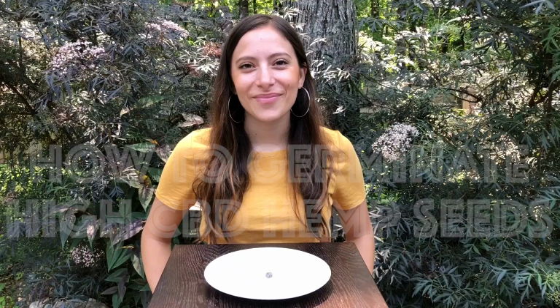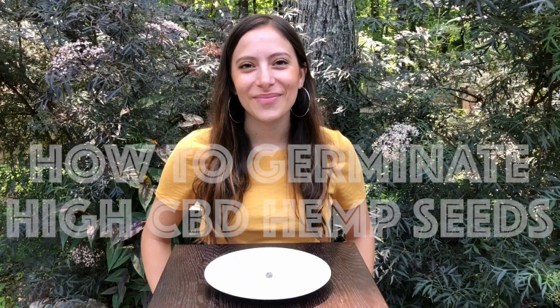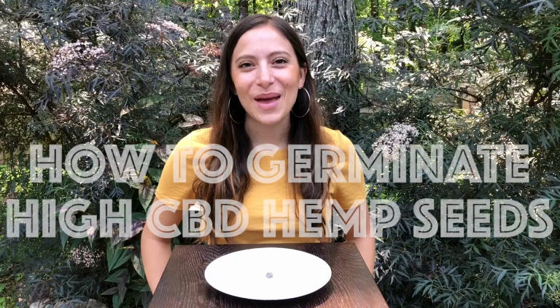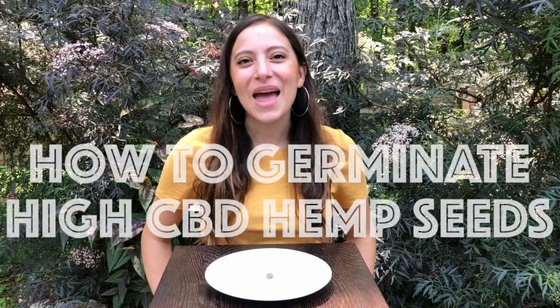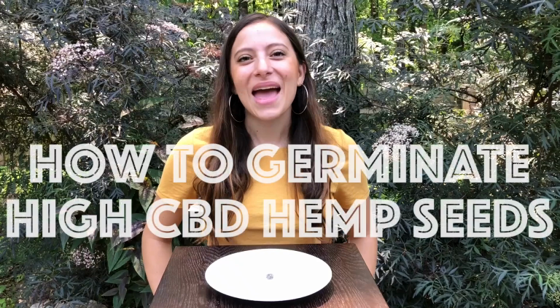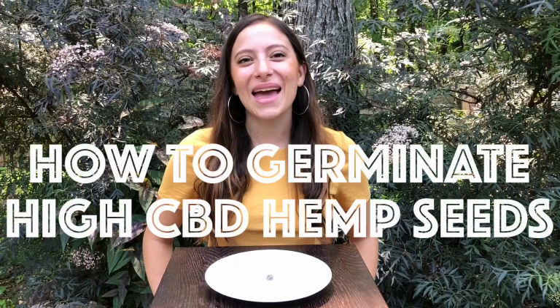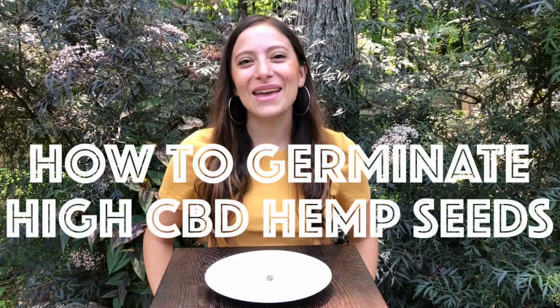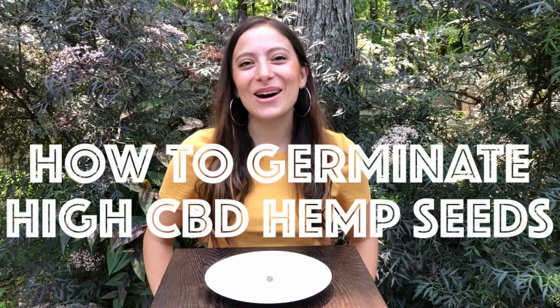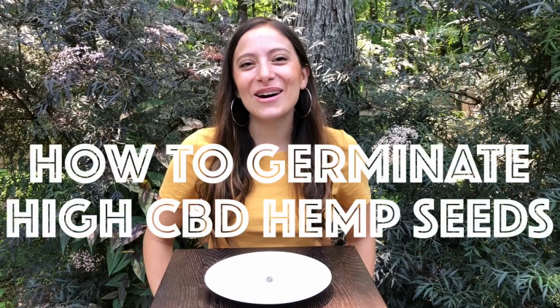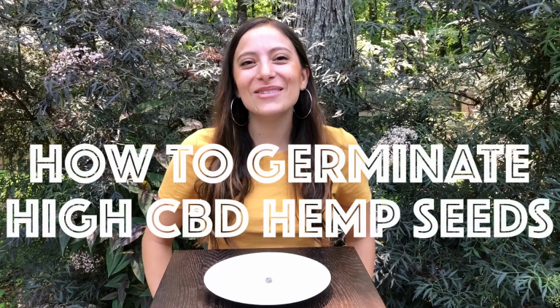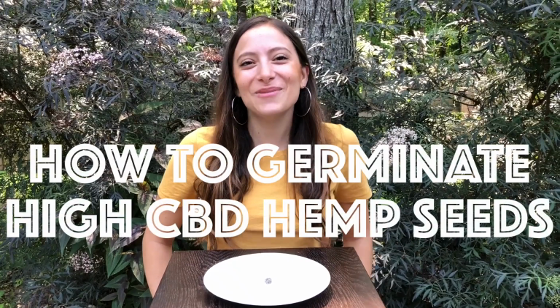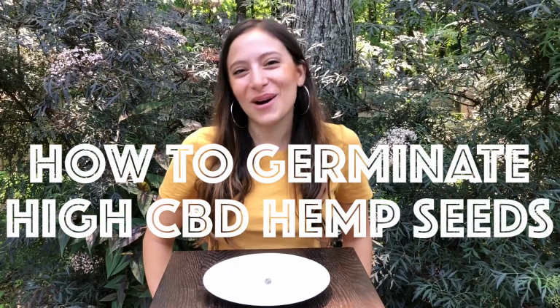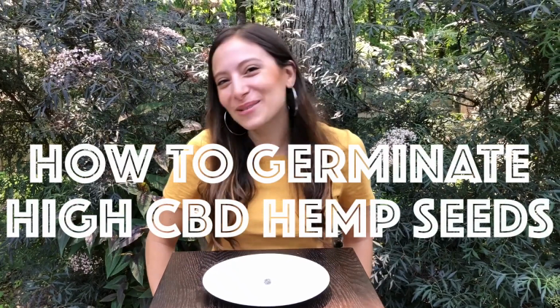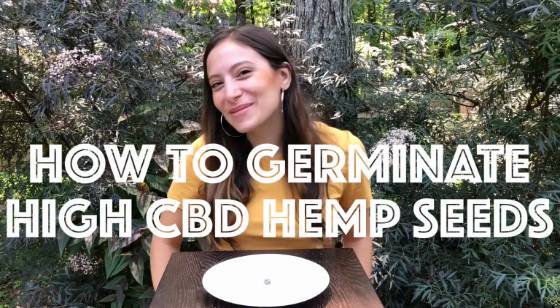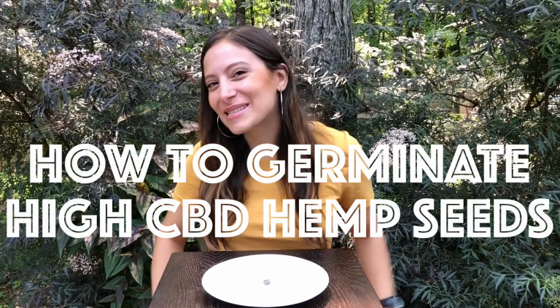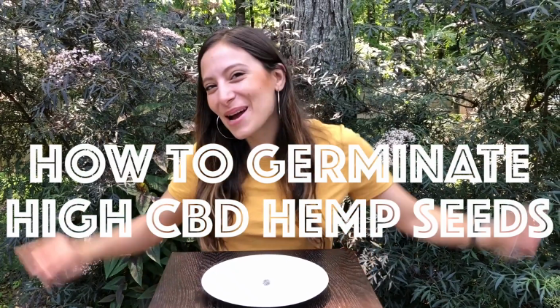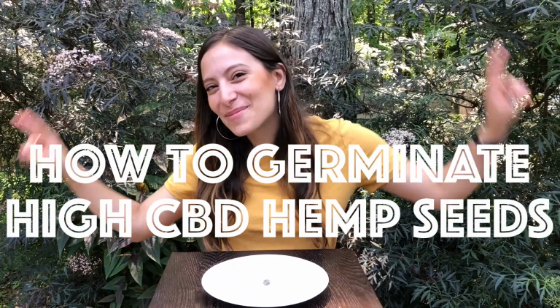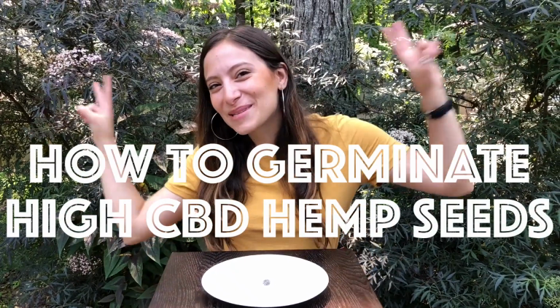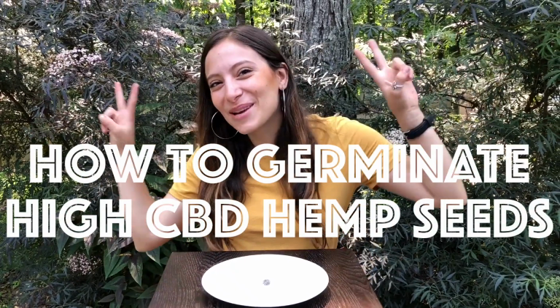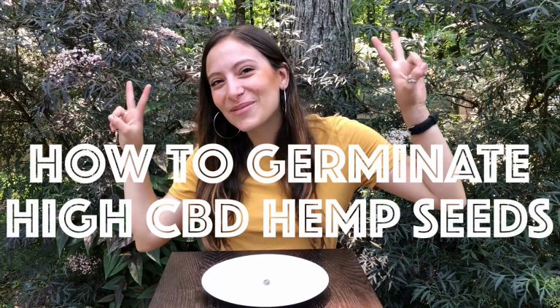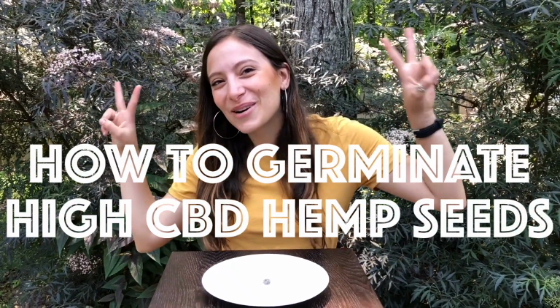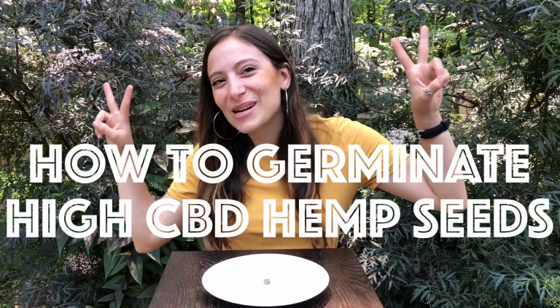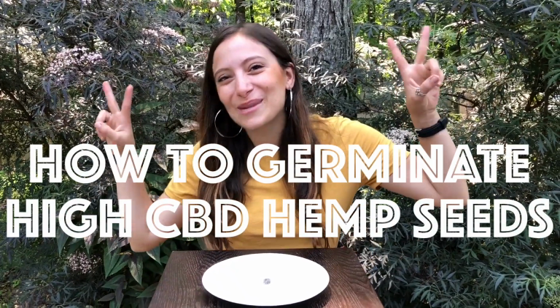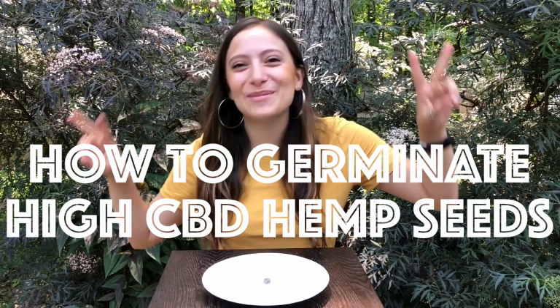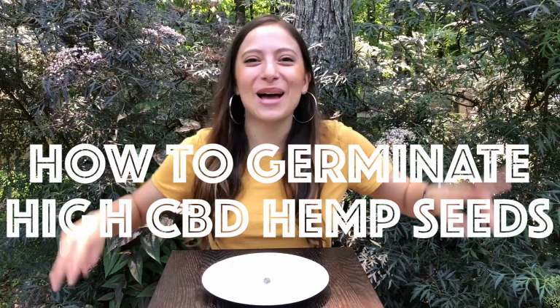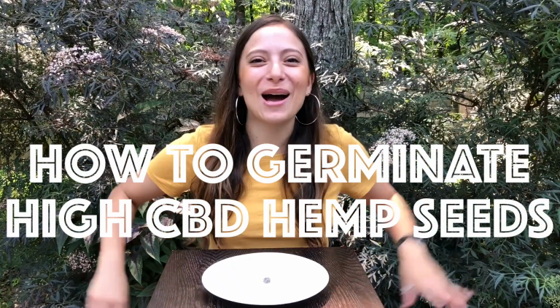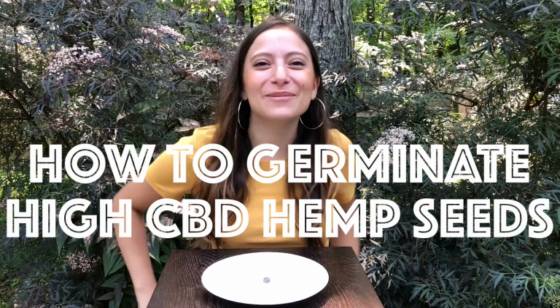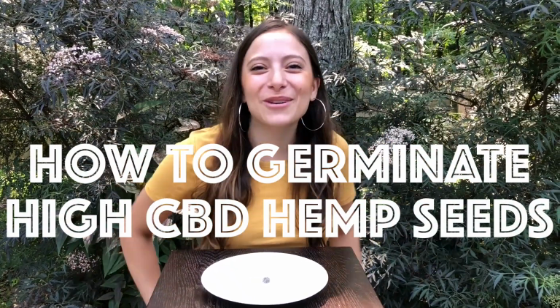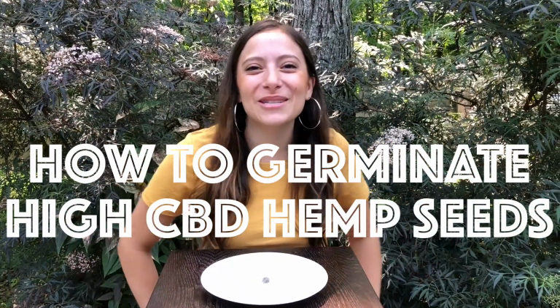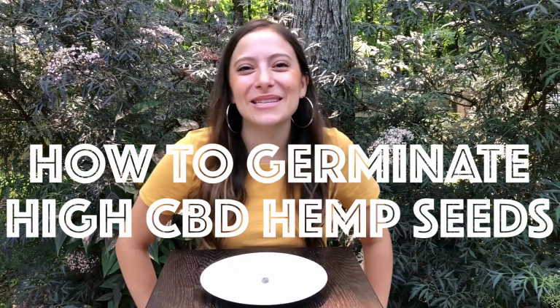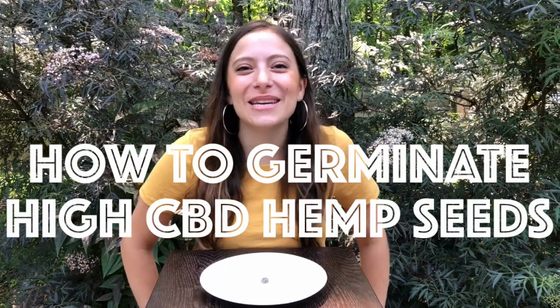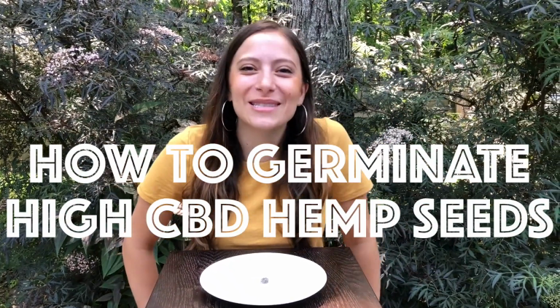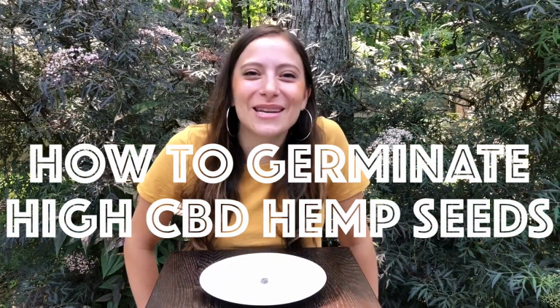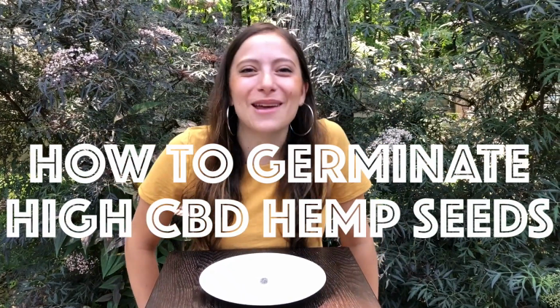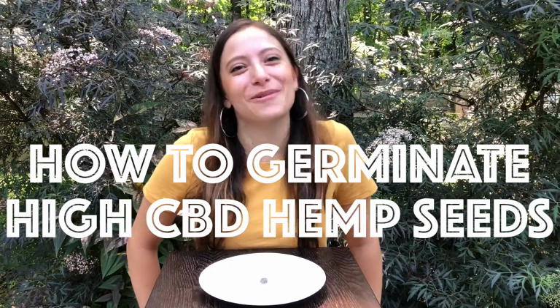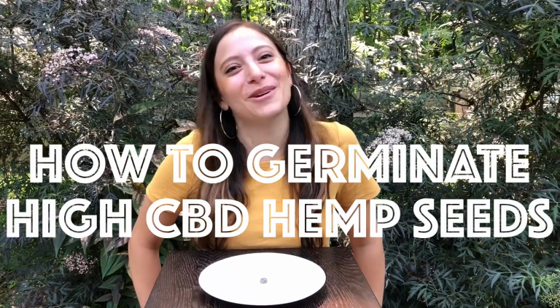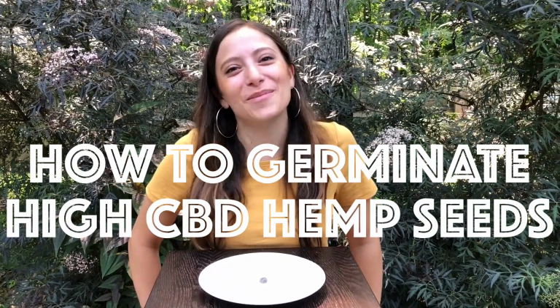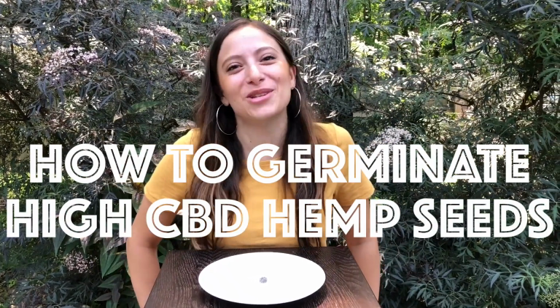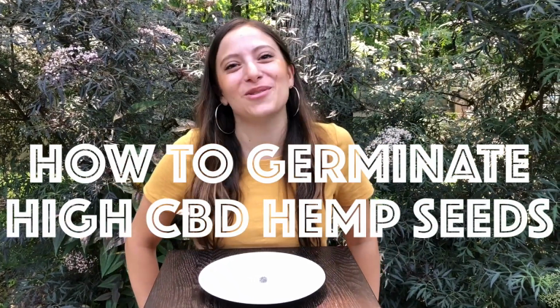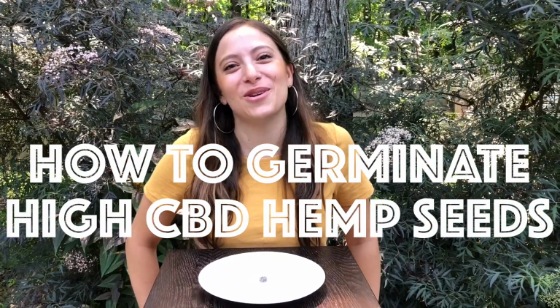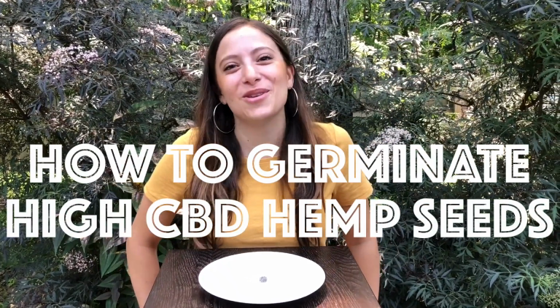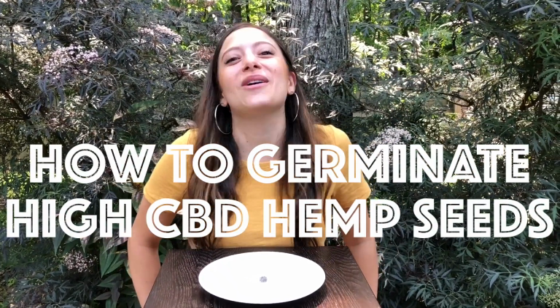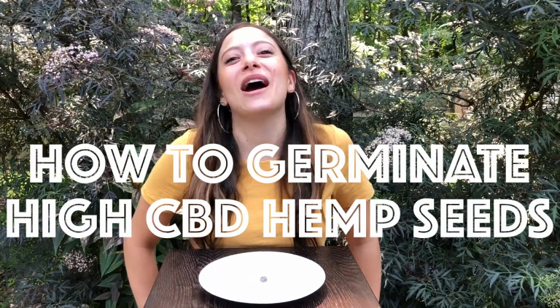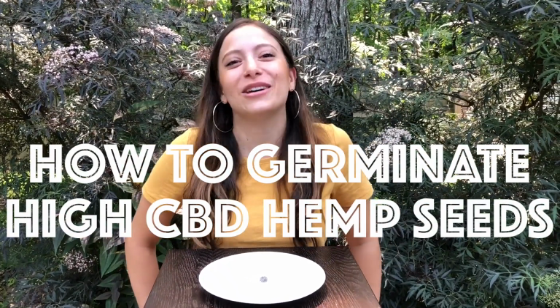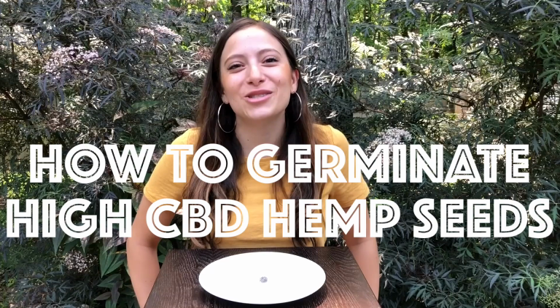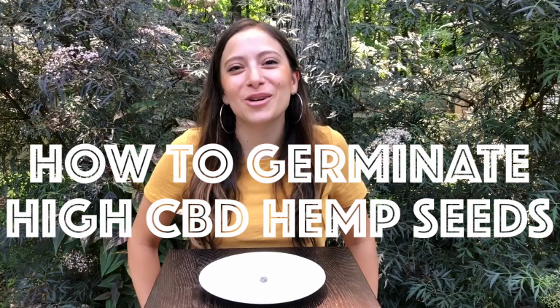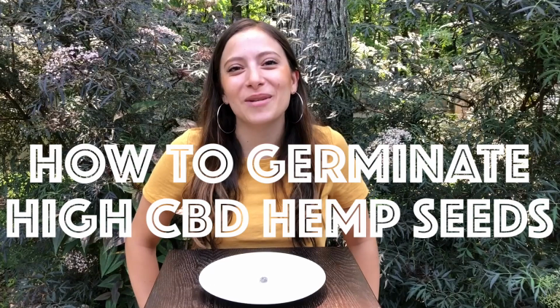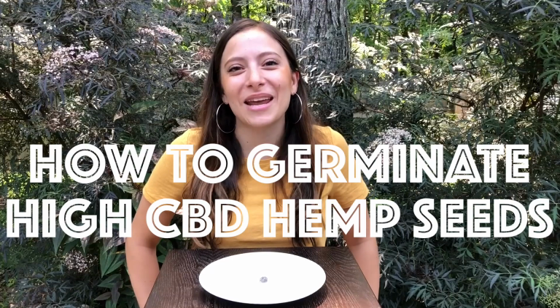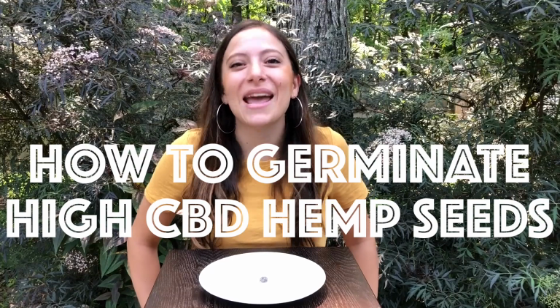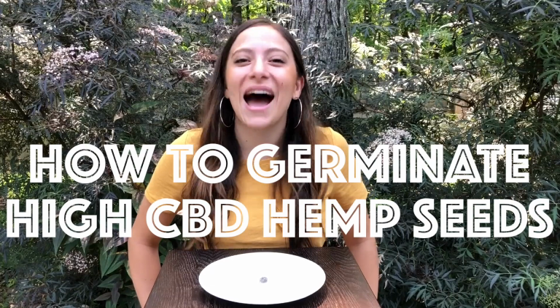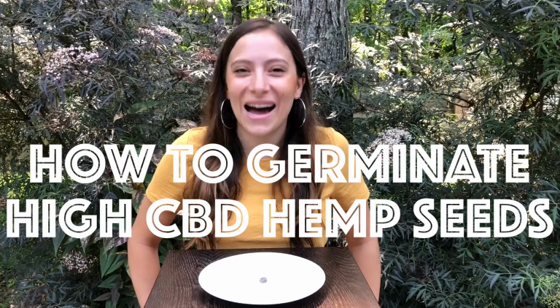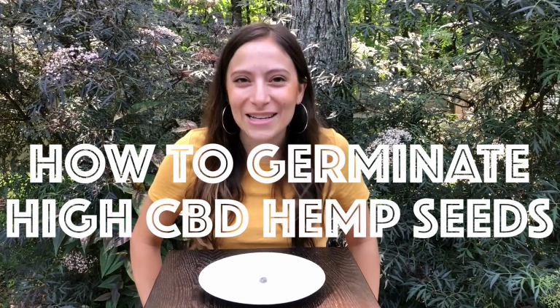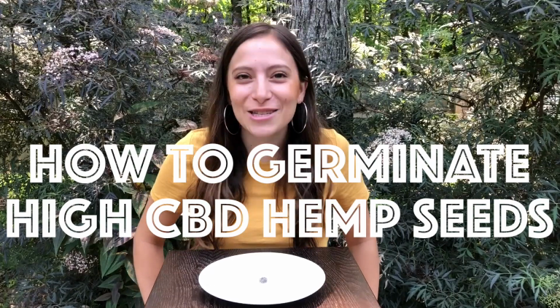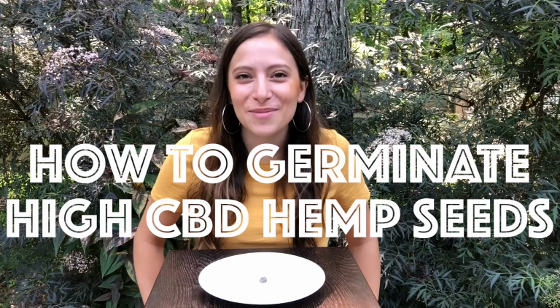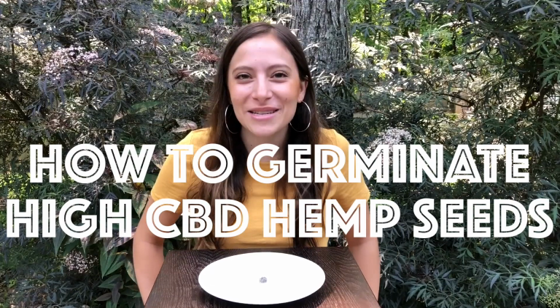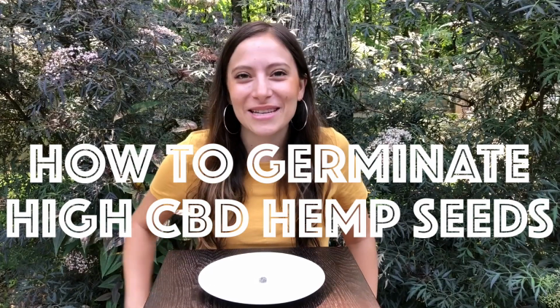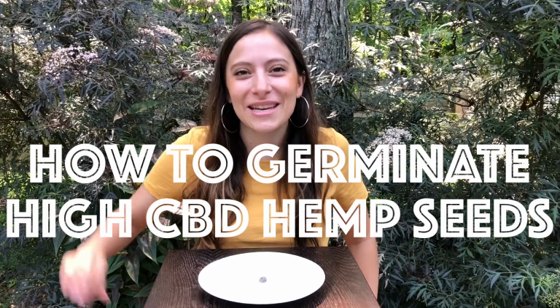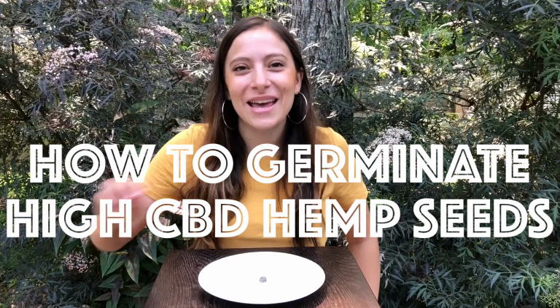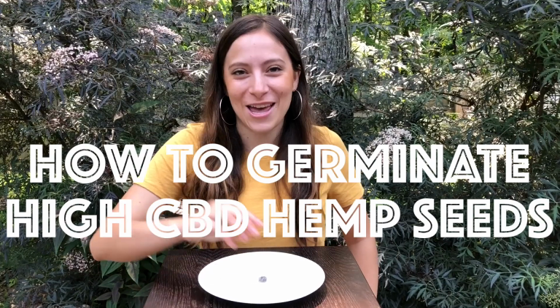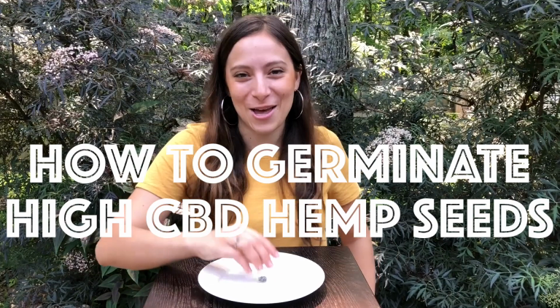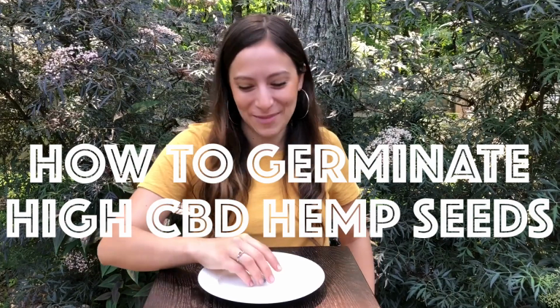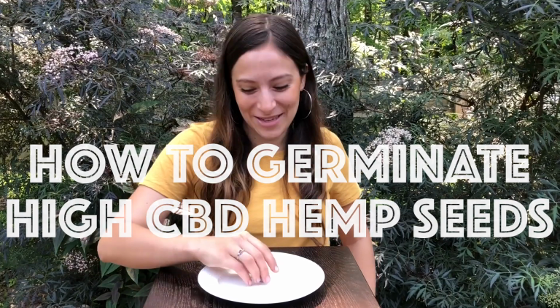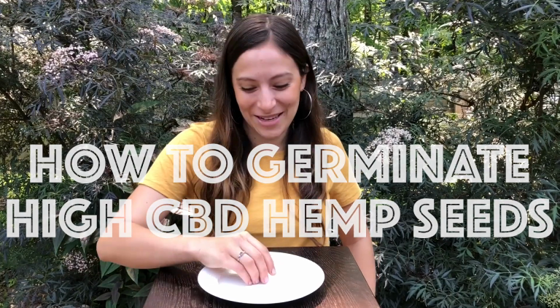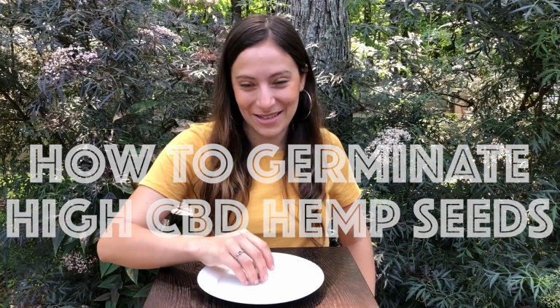Hey y'all, welcome to Cypress Hemp Farms. I'm Christy and today we're going to be showing you how to germinate high CBD hemp seeds.